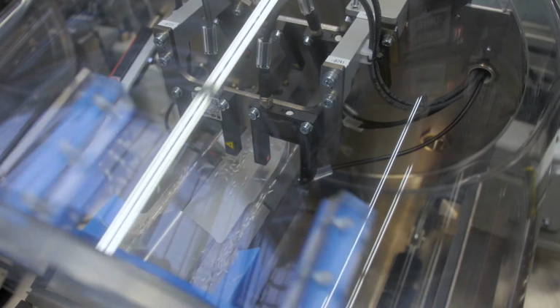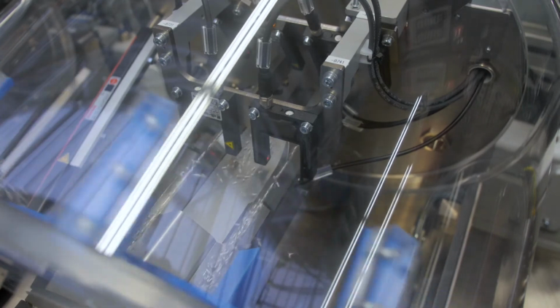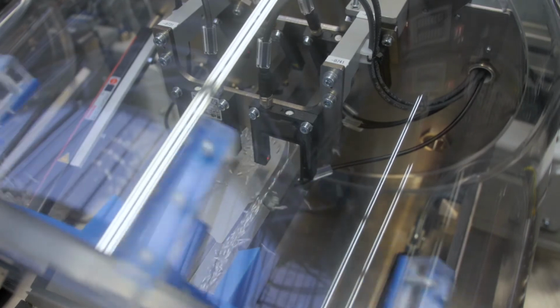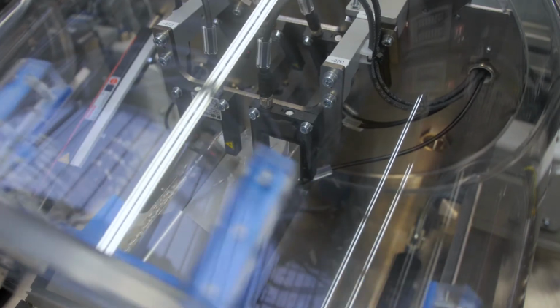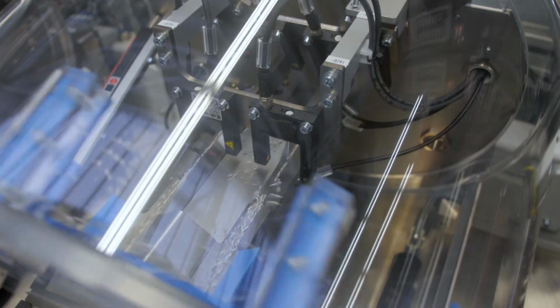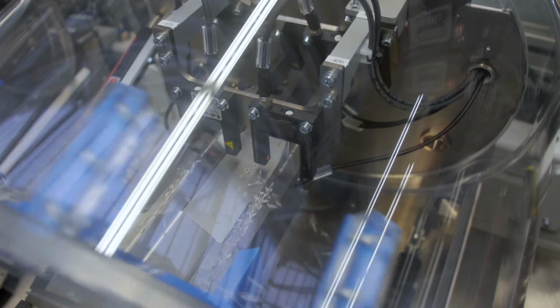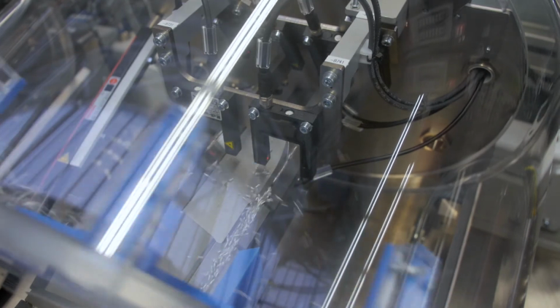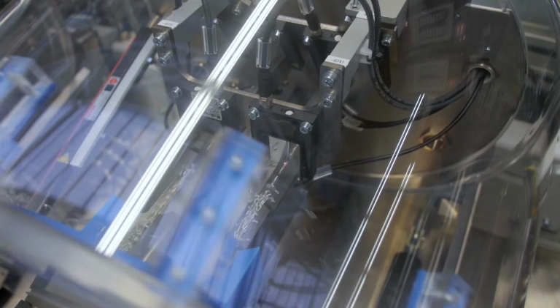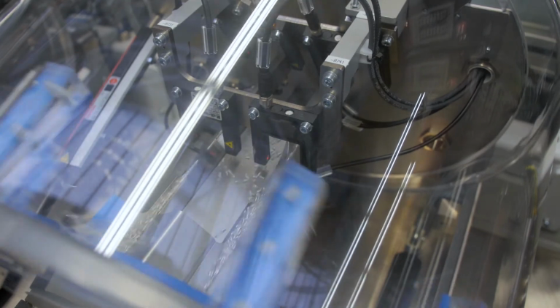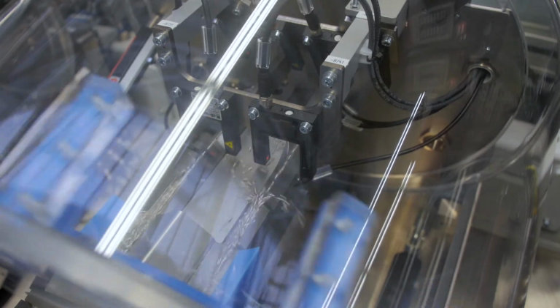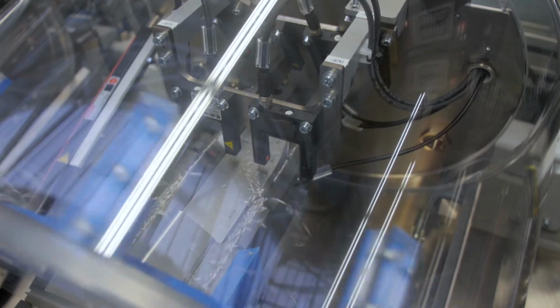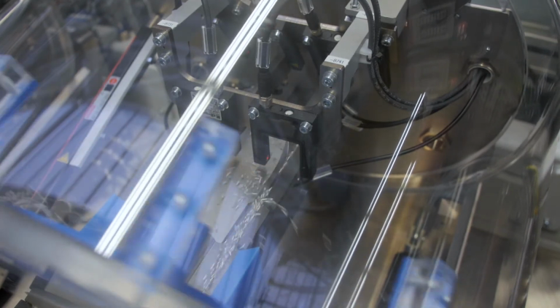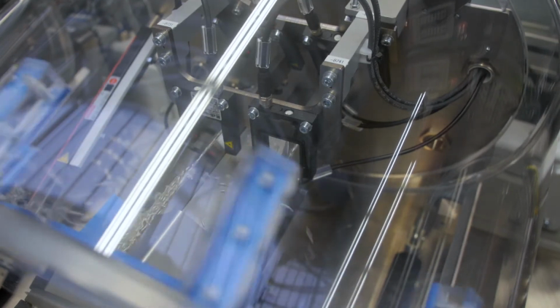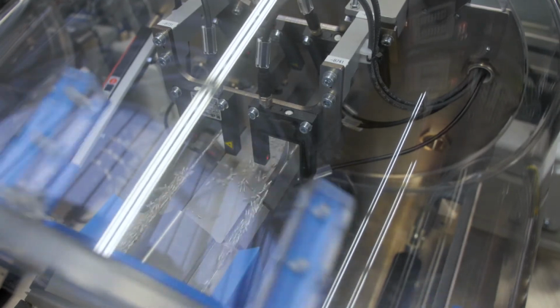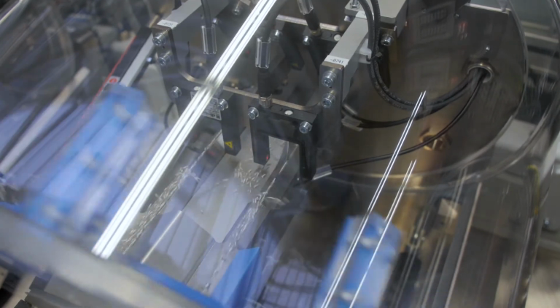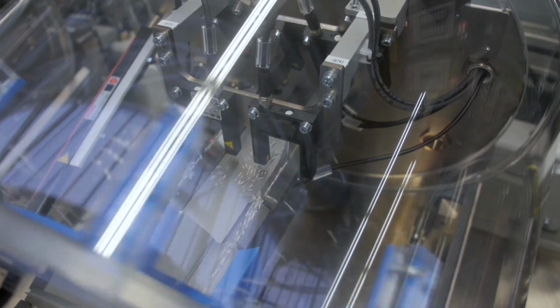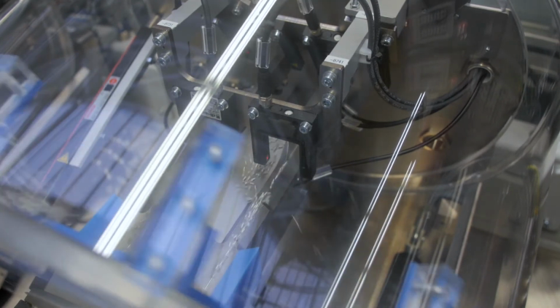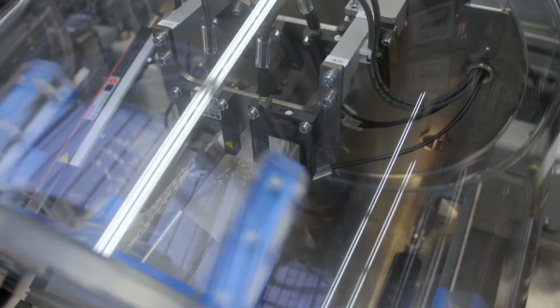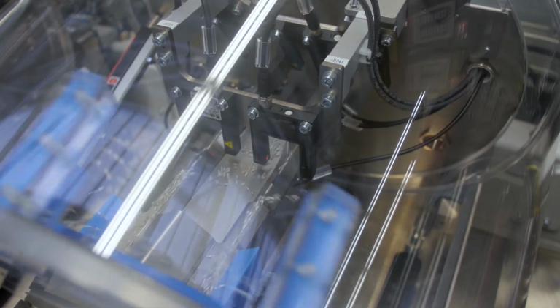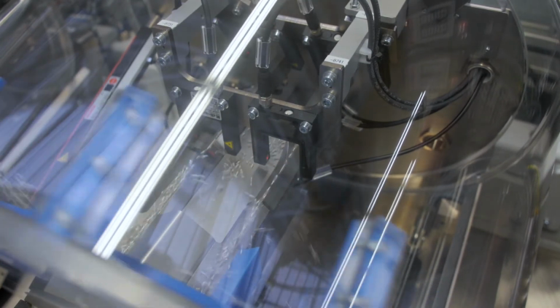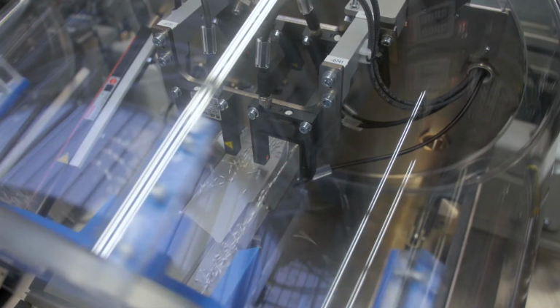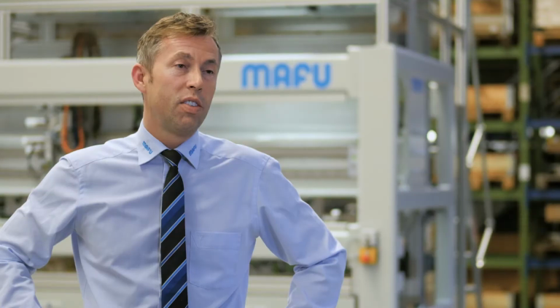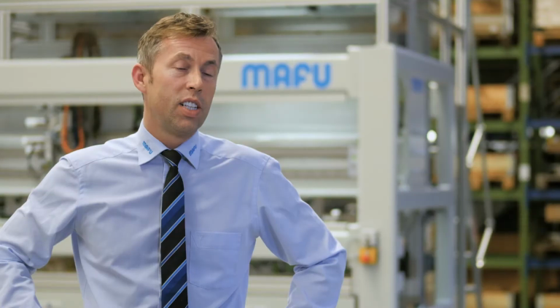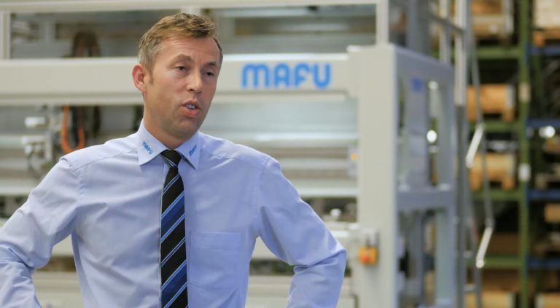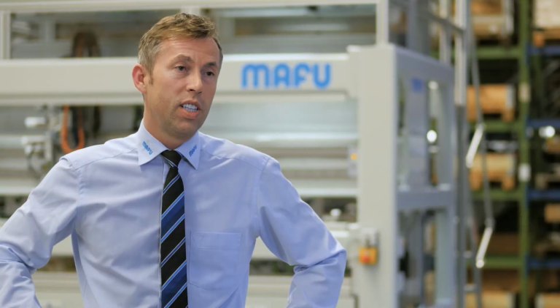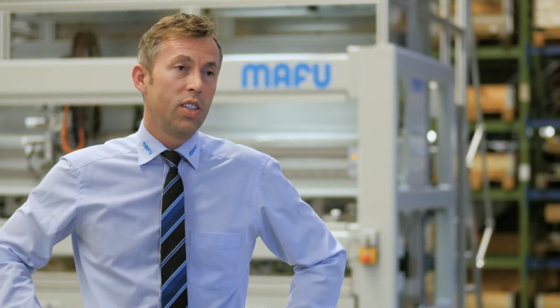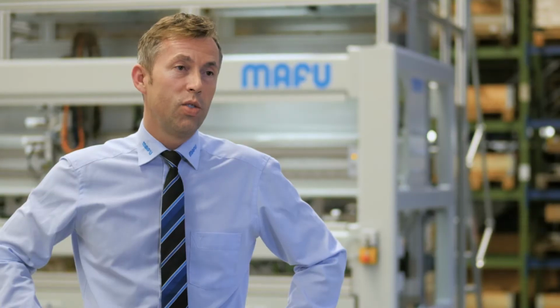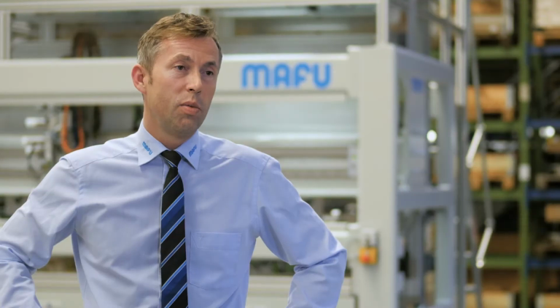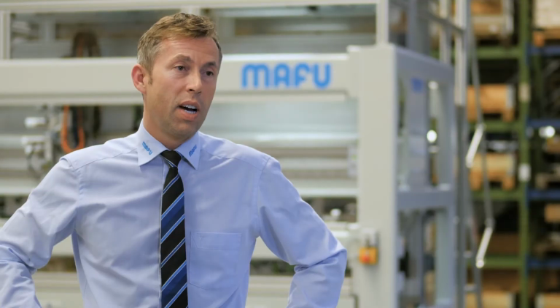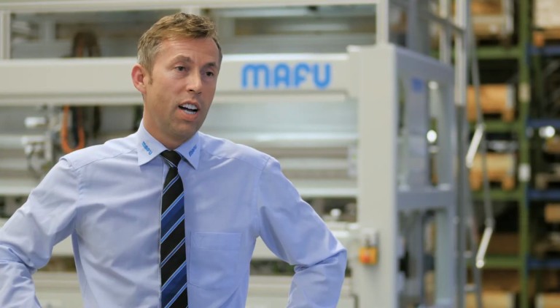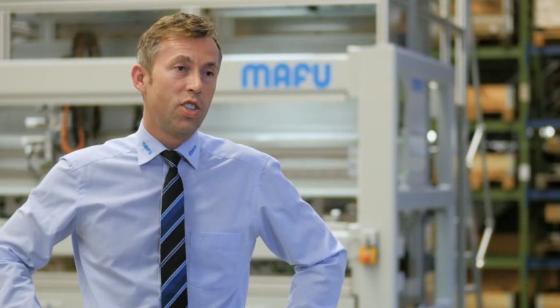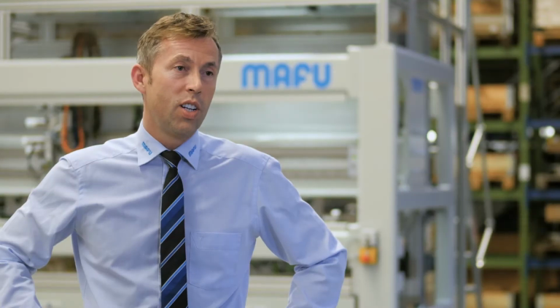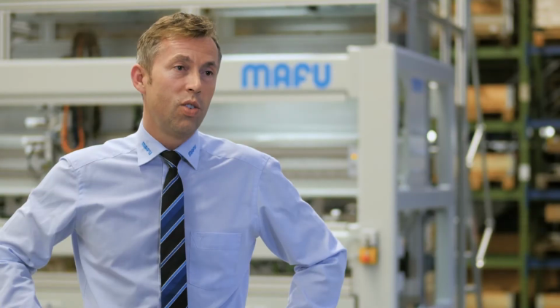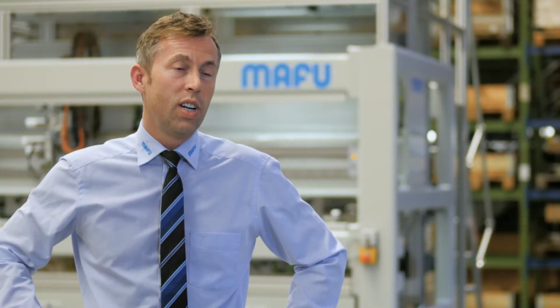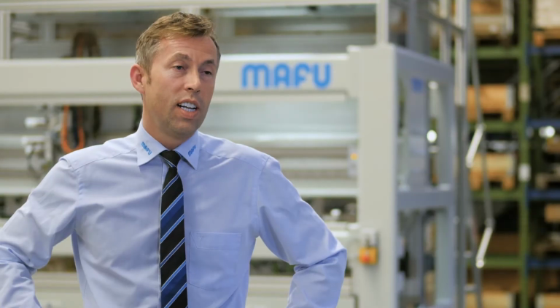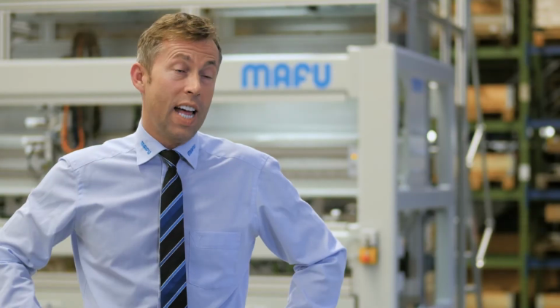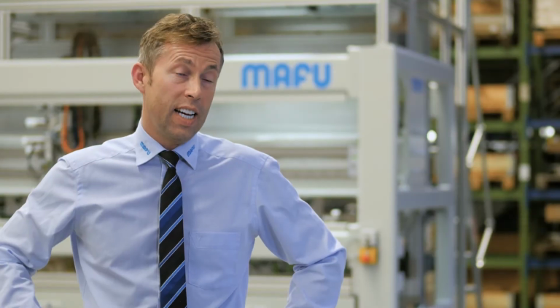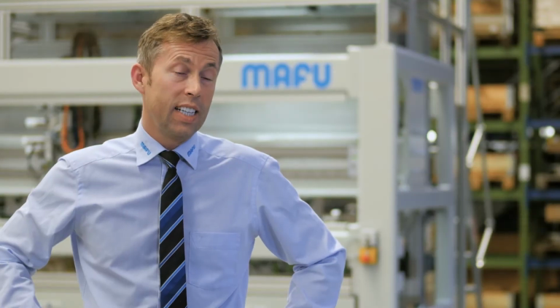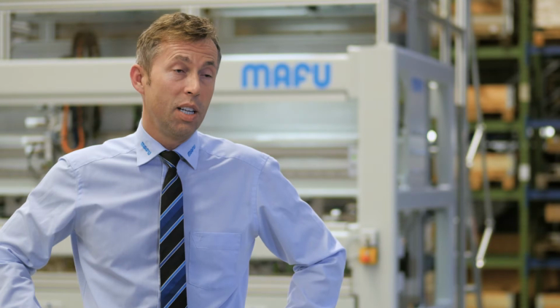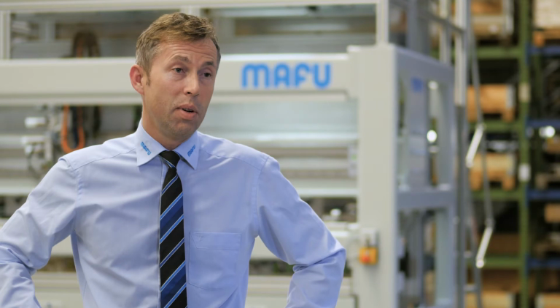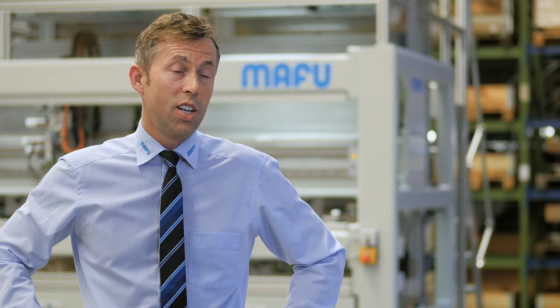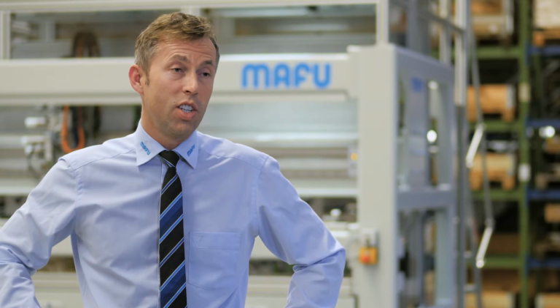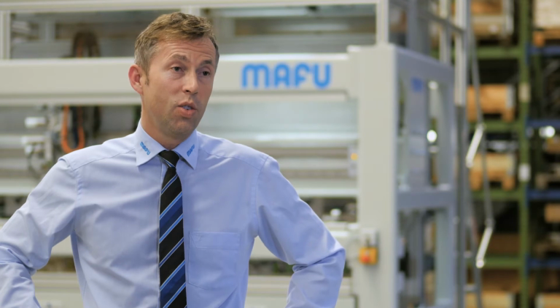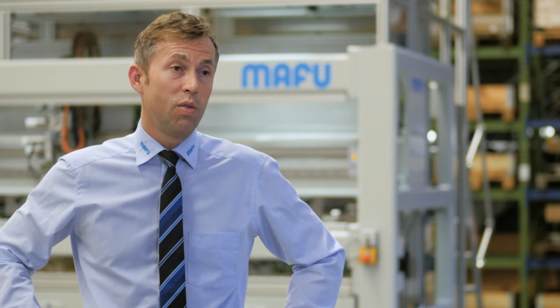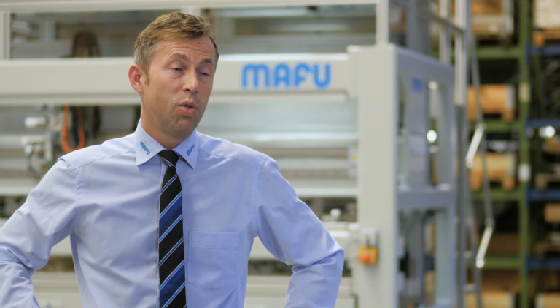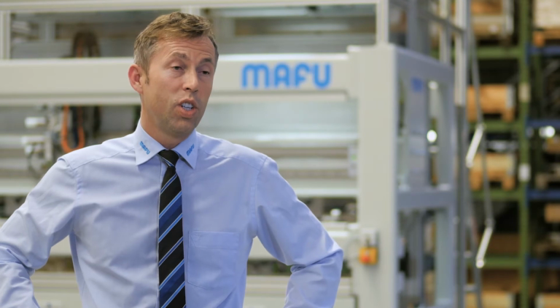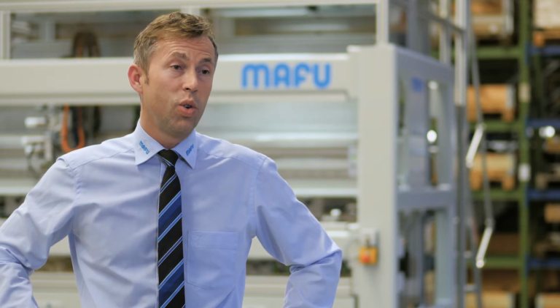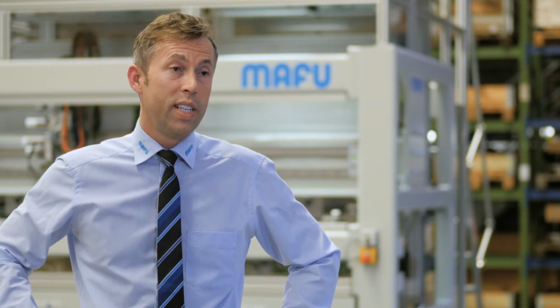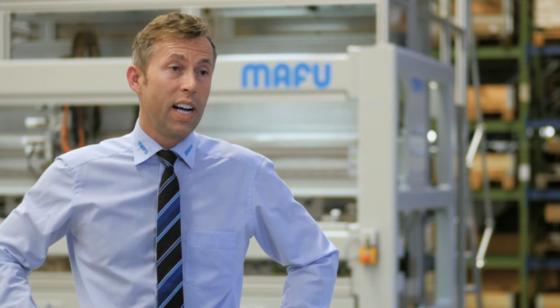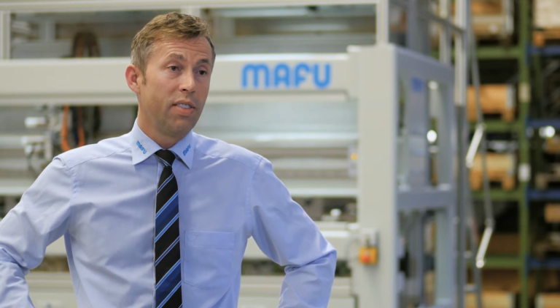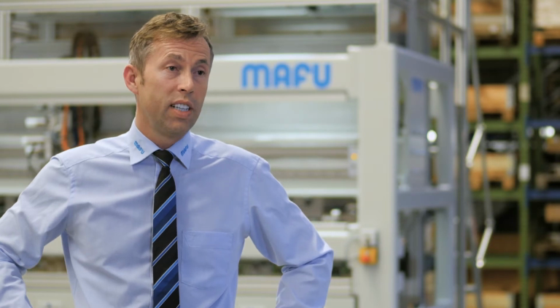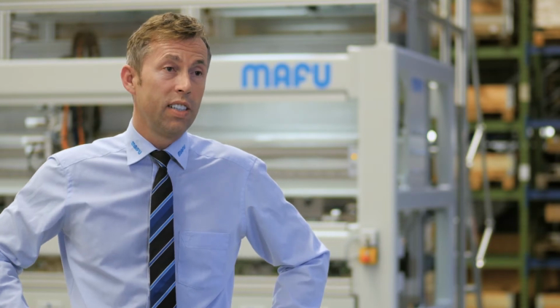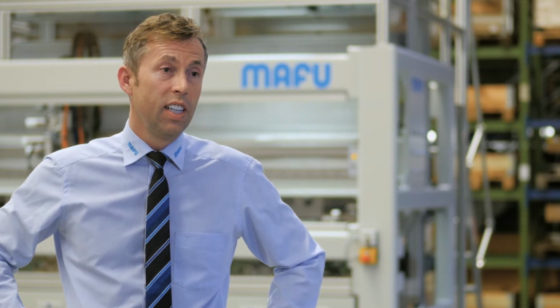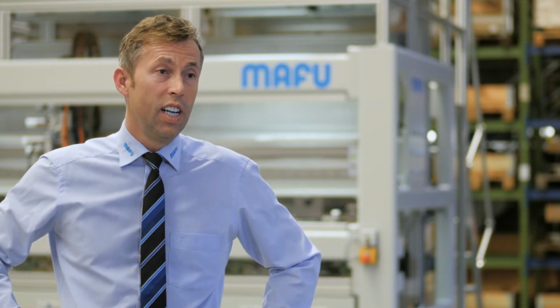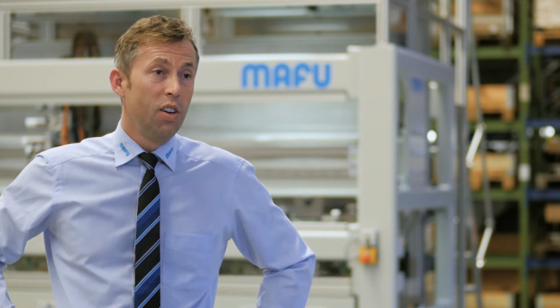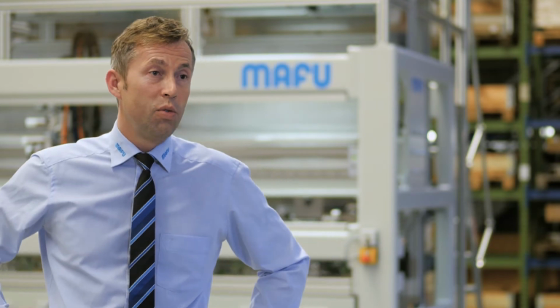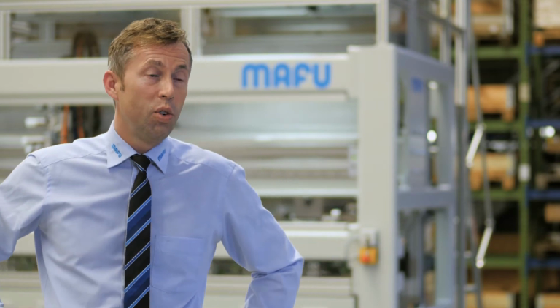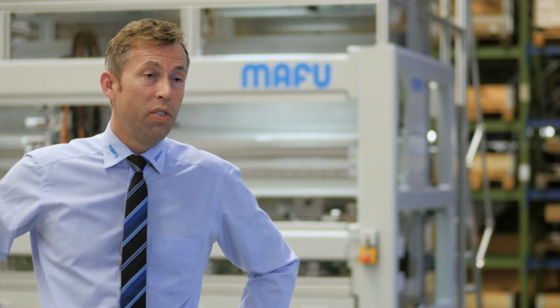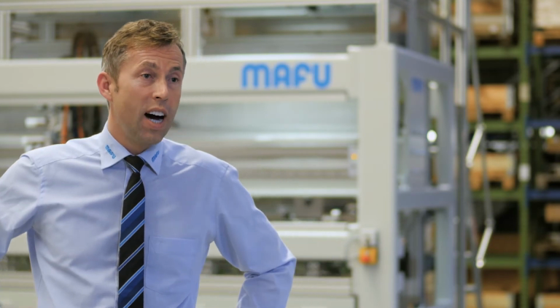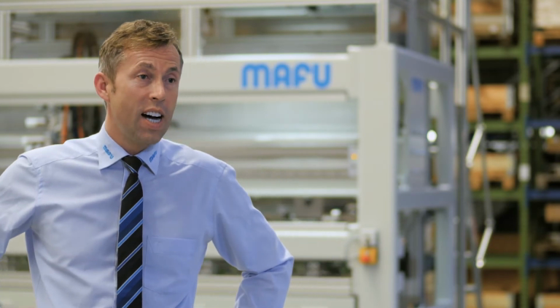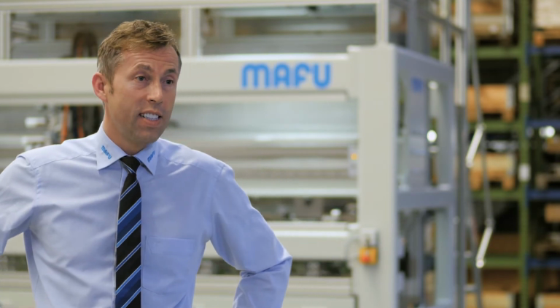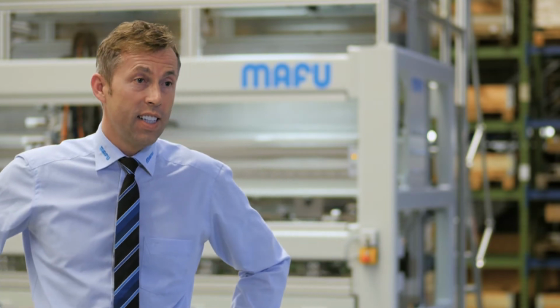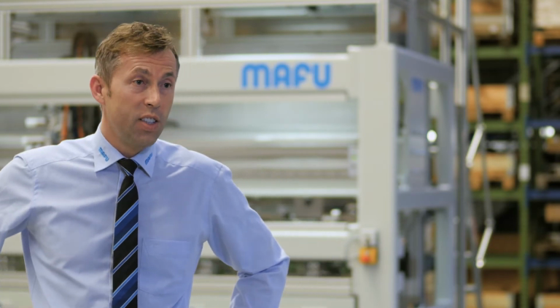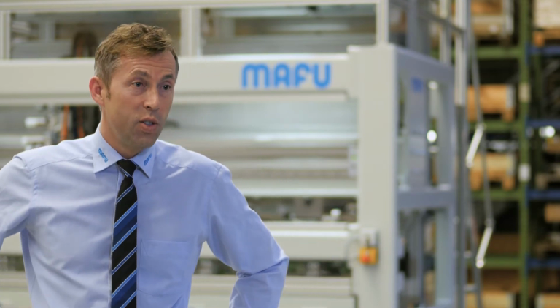The machine is for sorting and delivery, with the correct alignment, of contact springs for driver assistance systems.